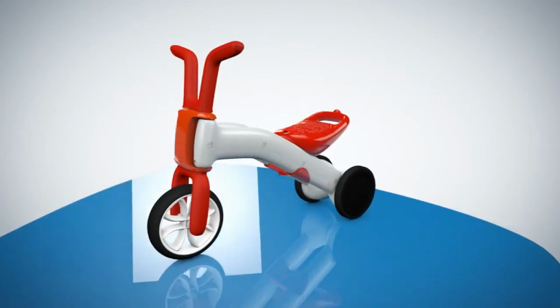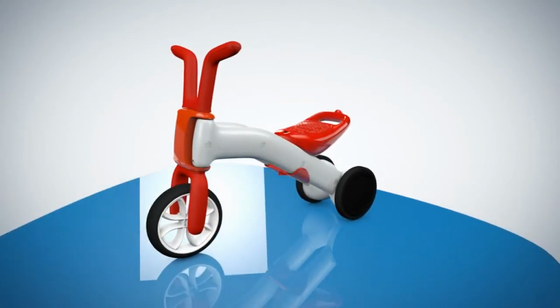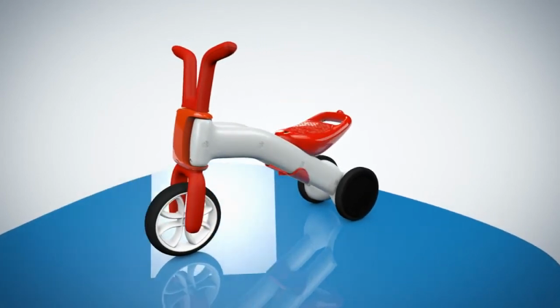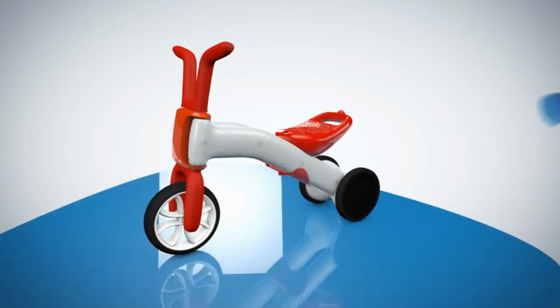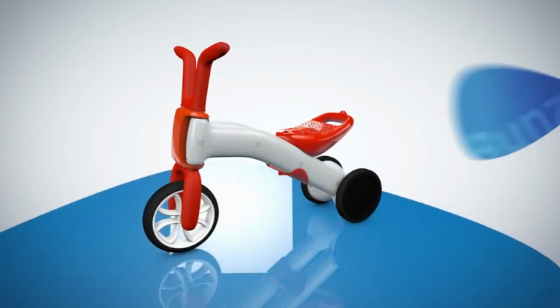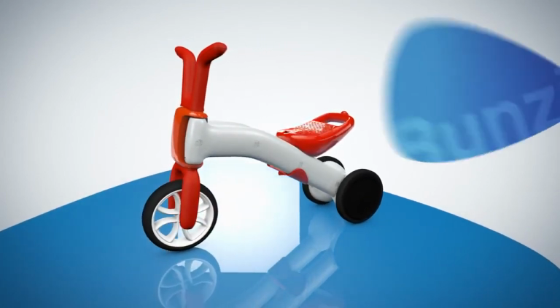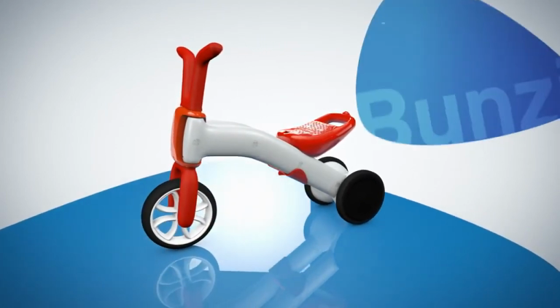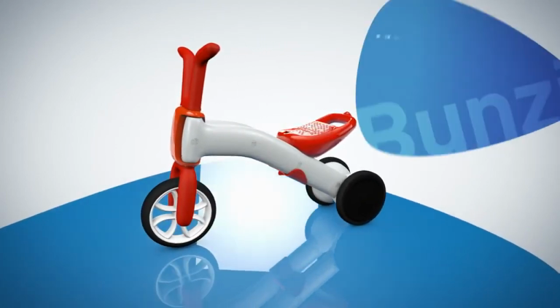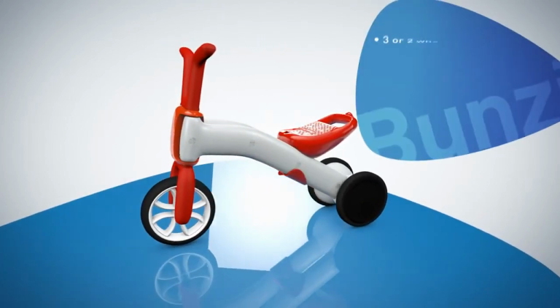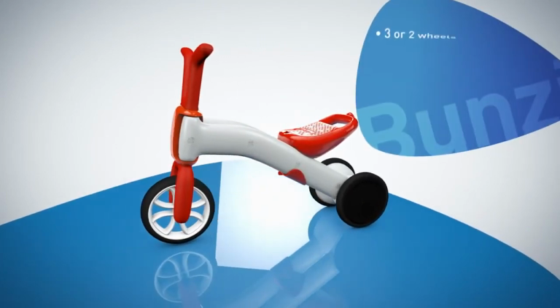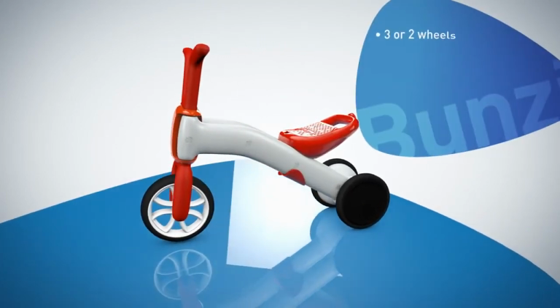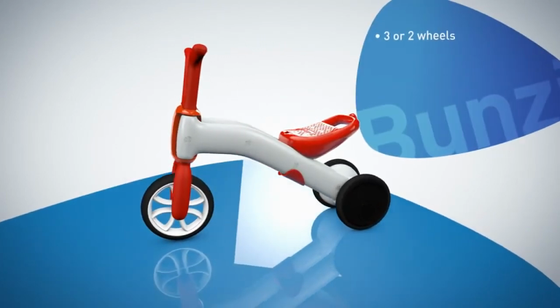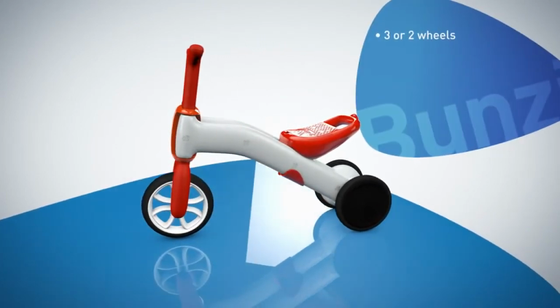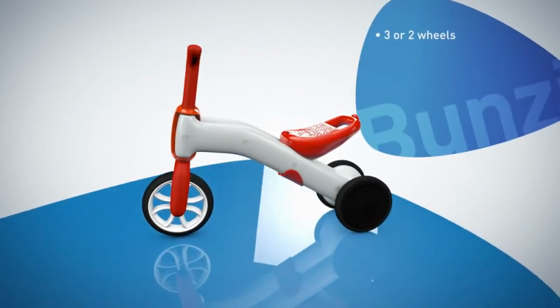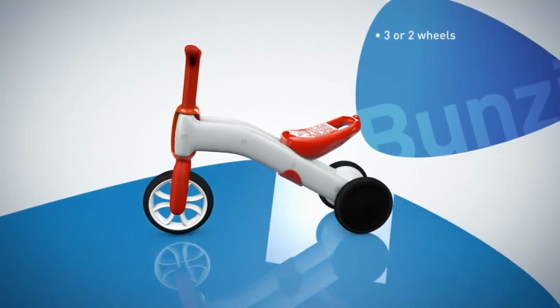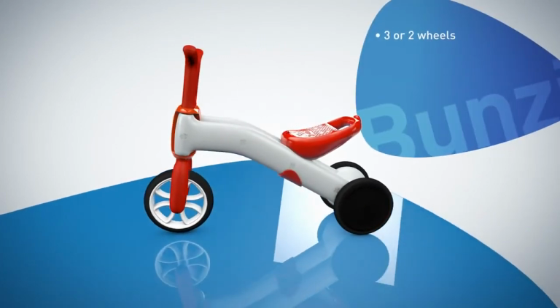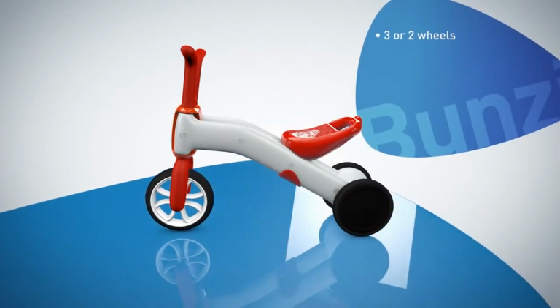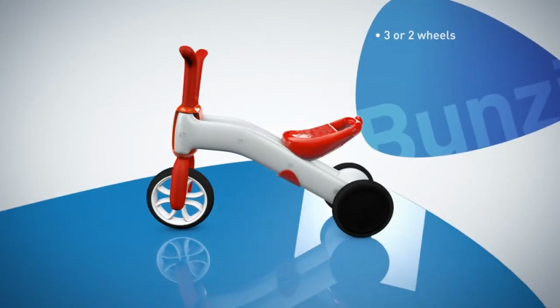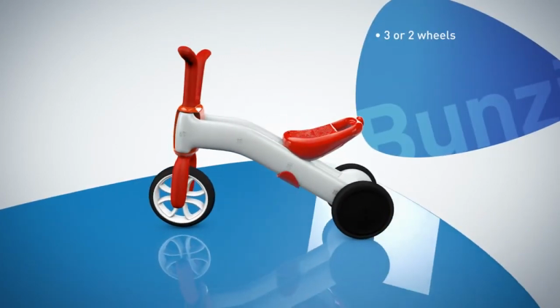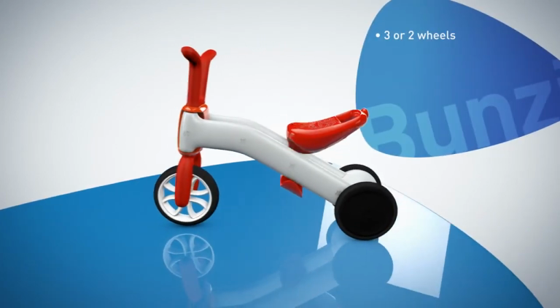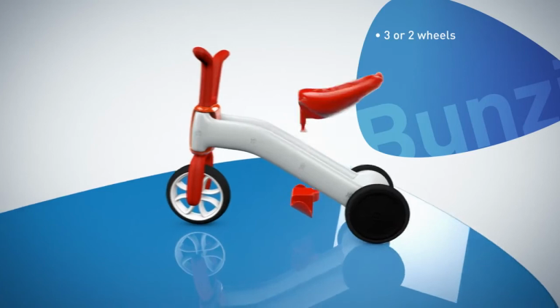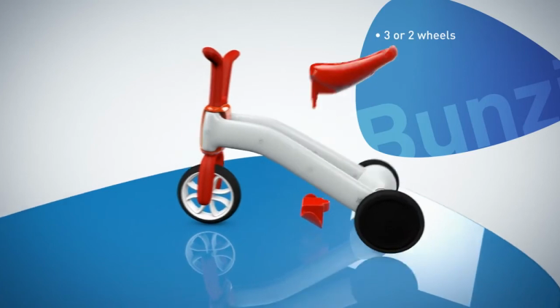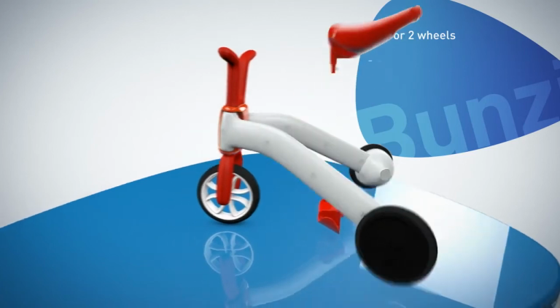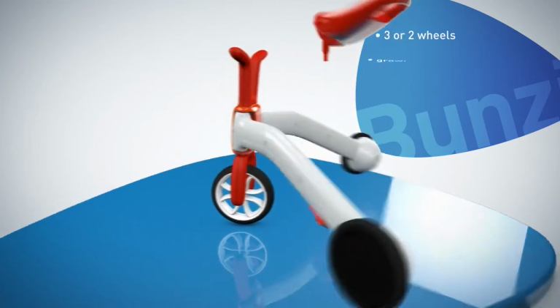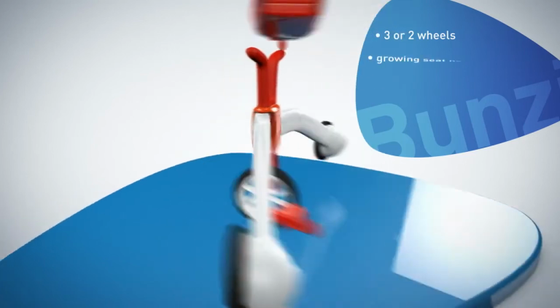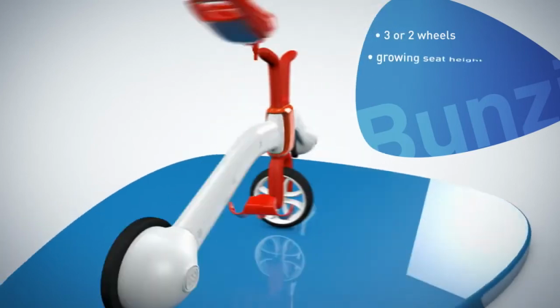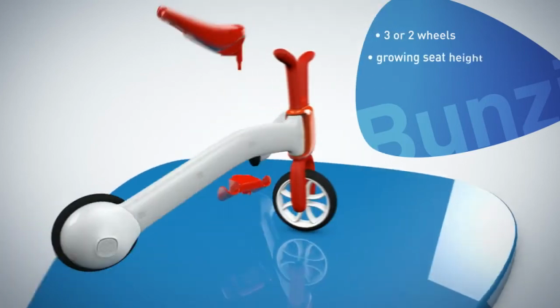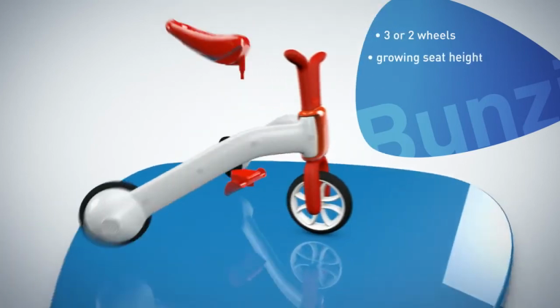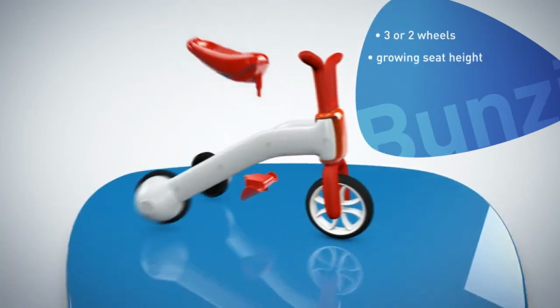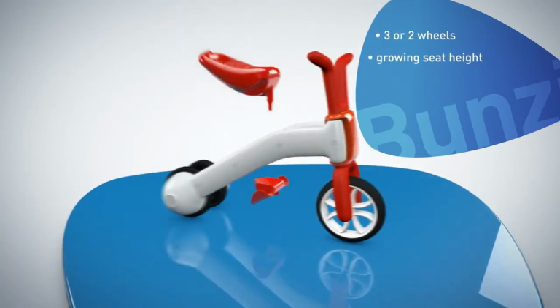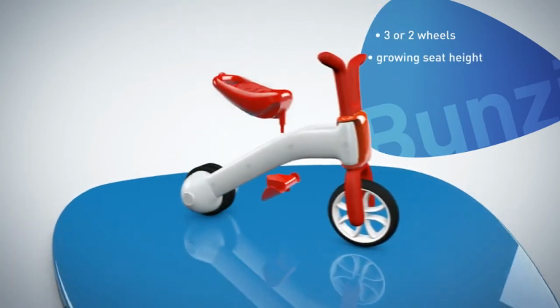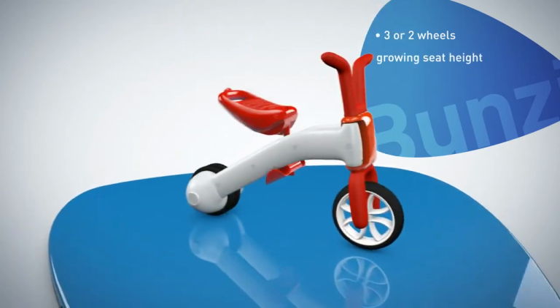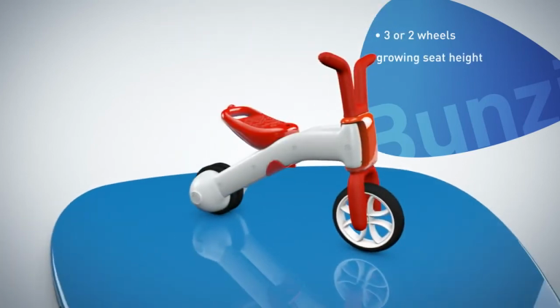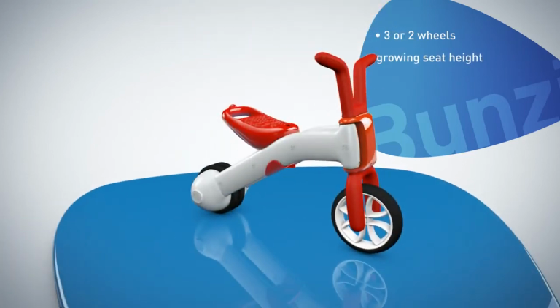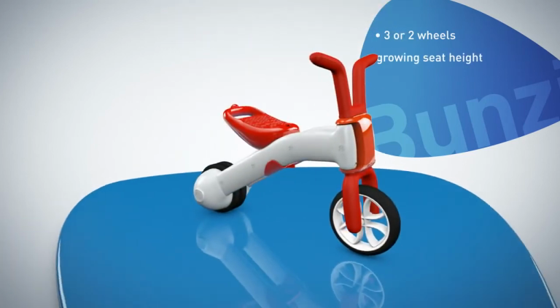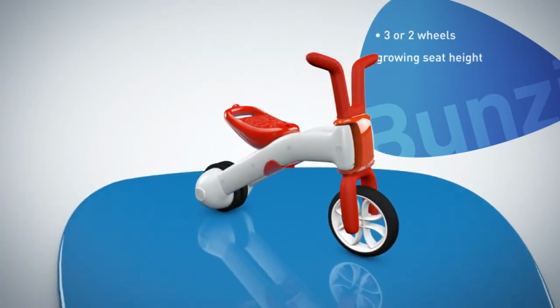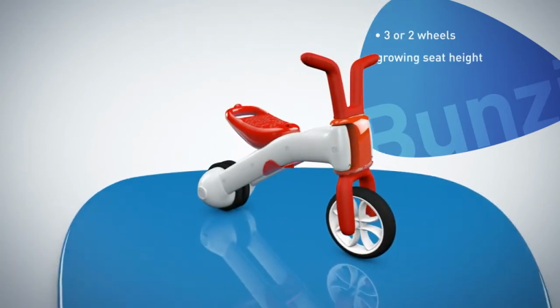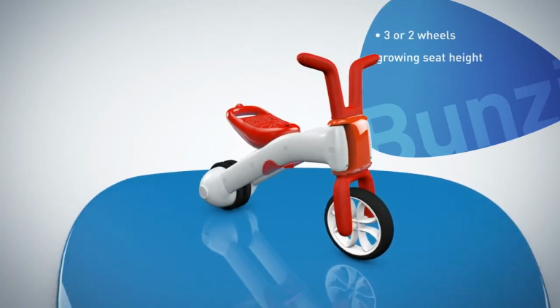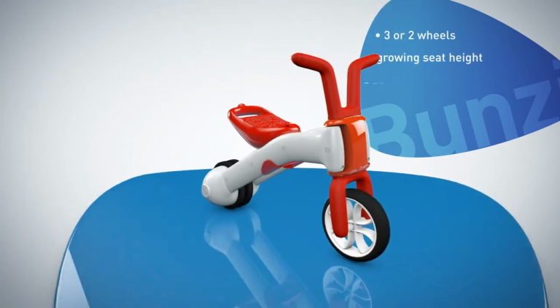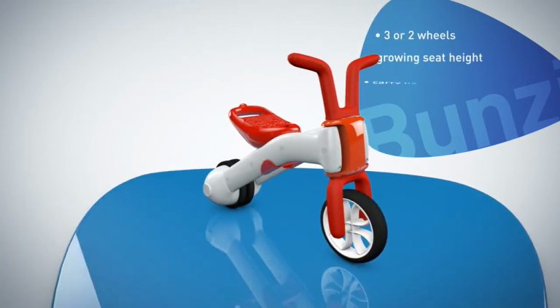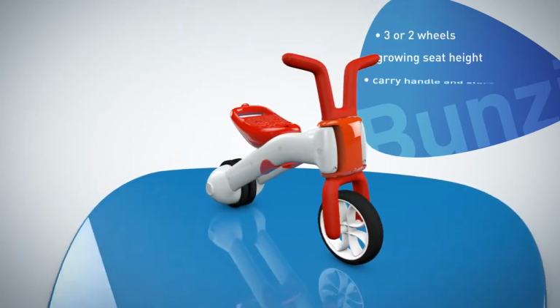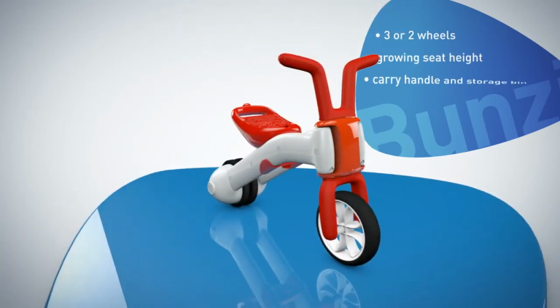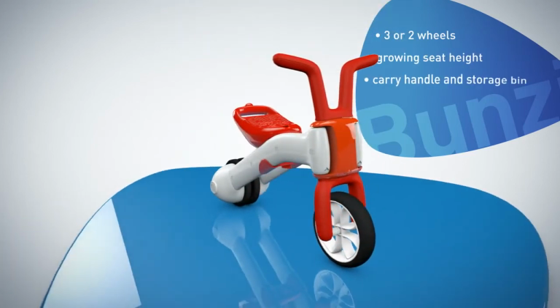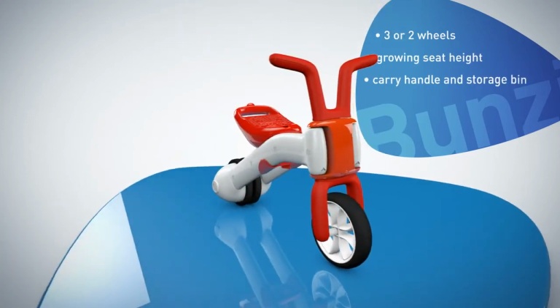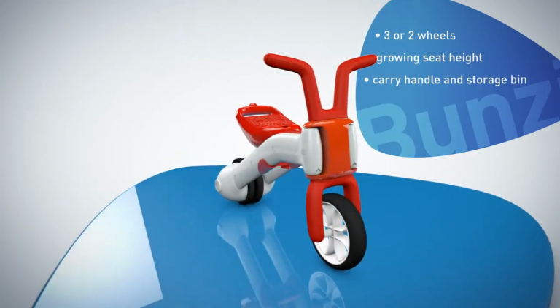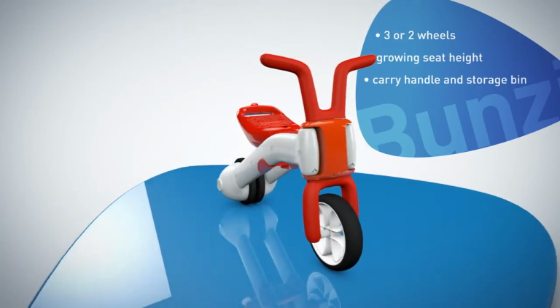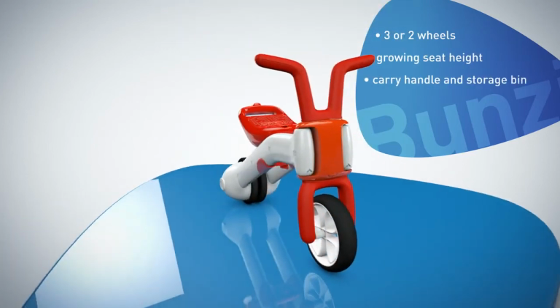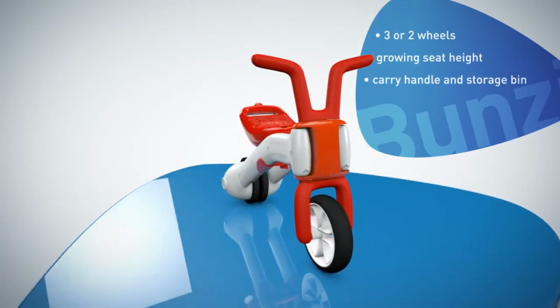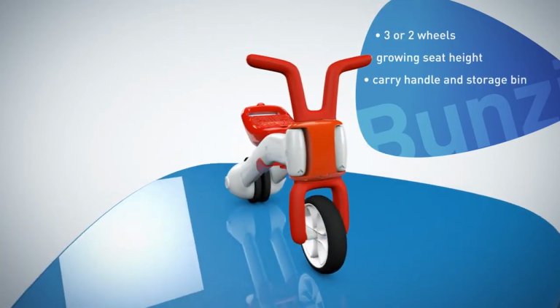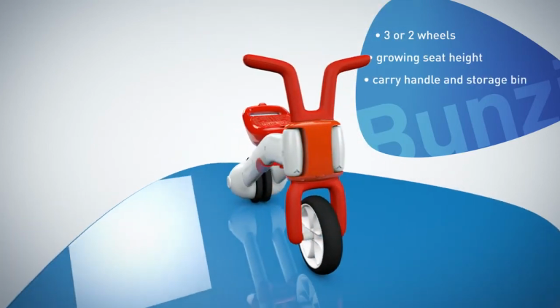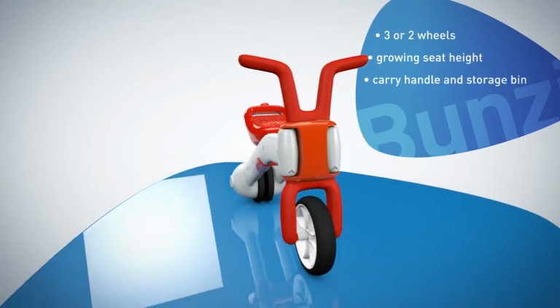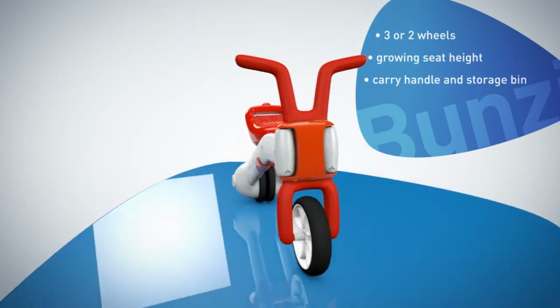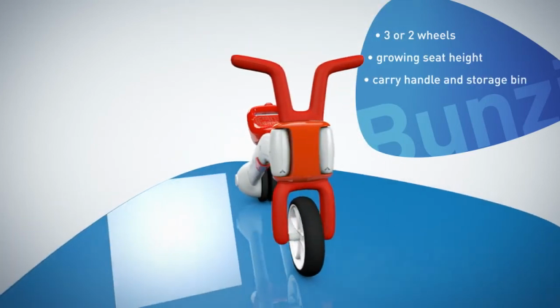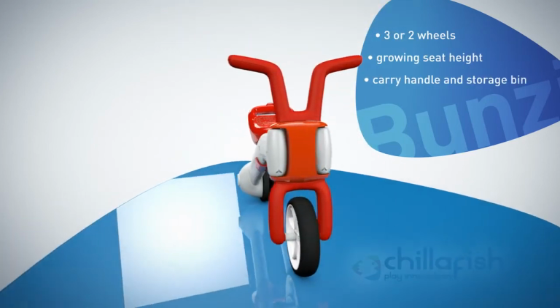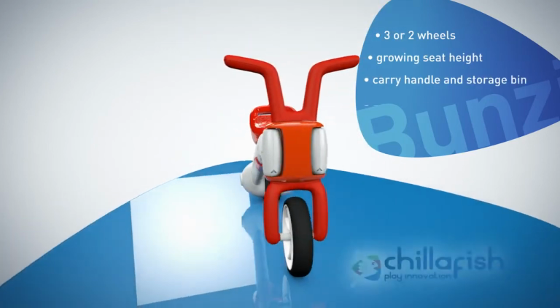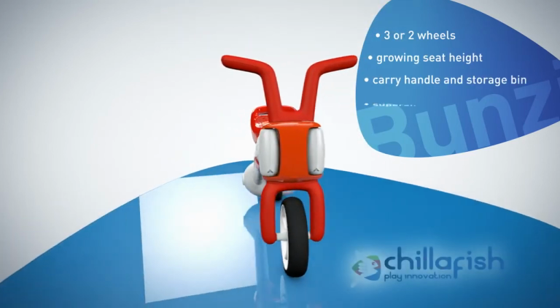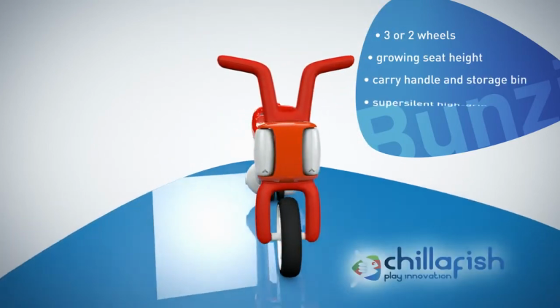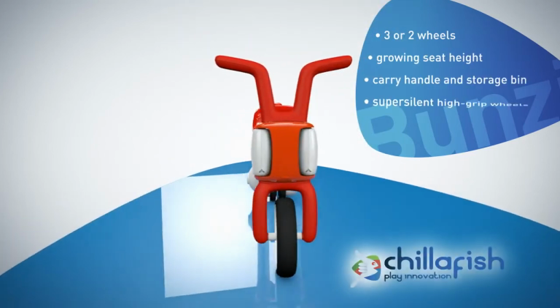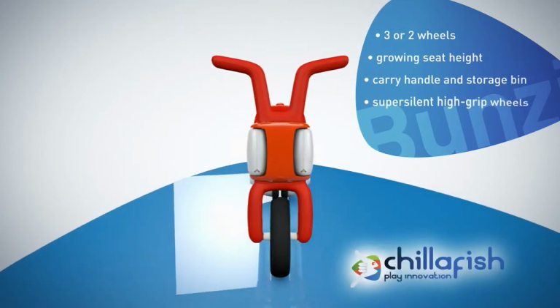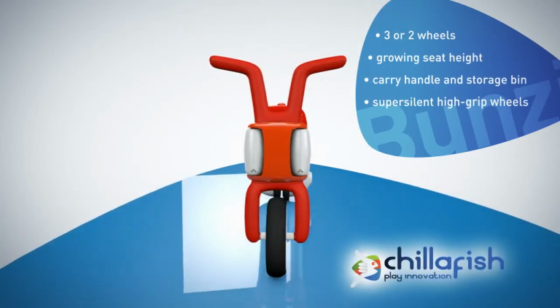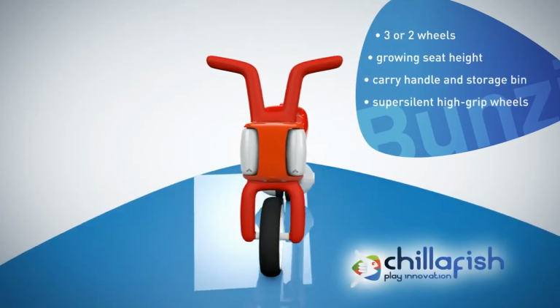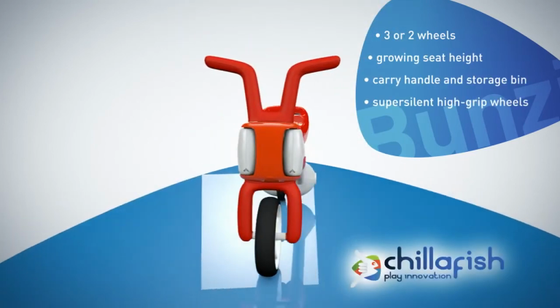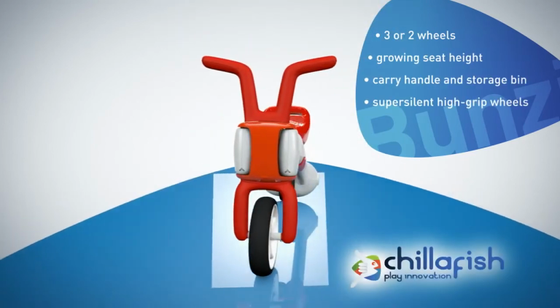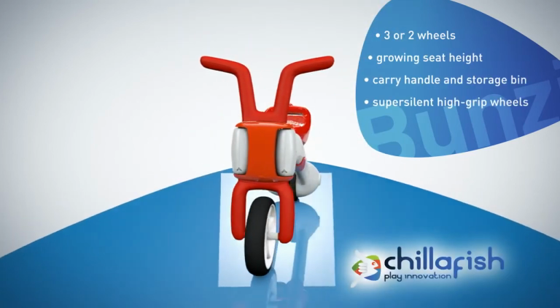Bunzee. From tricycle to balance at your own pace. The gradual balance concept by Chillifish.